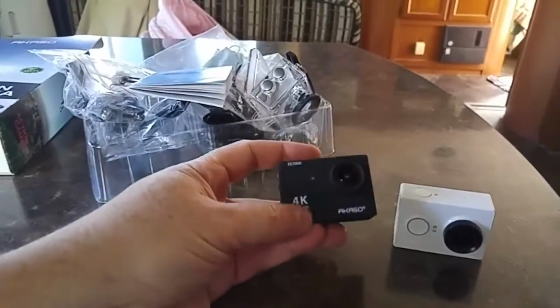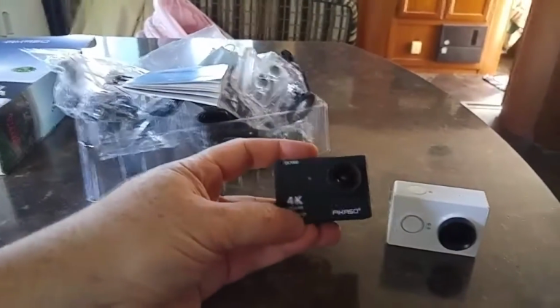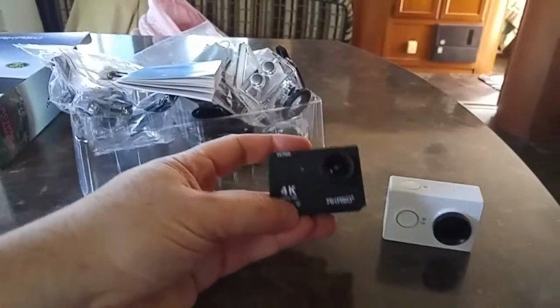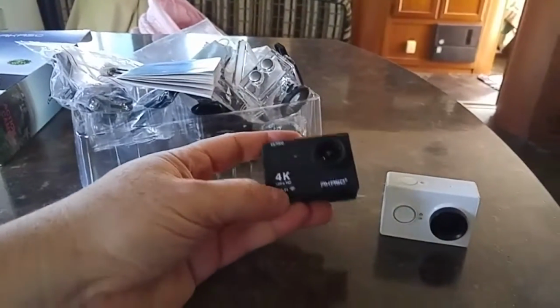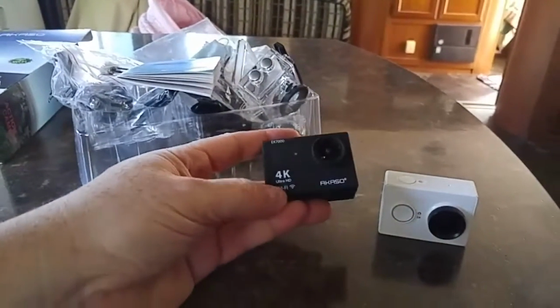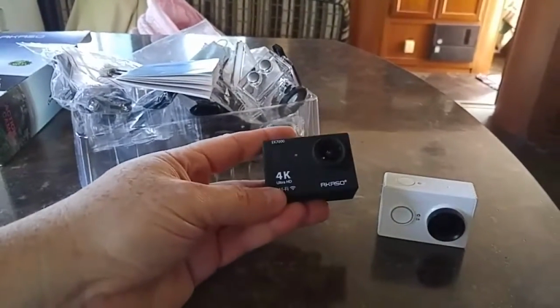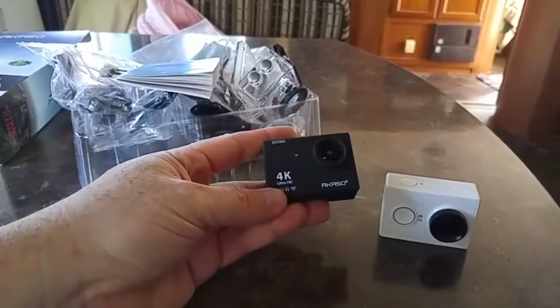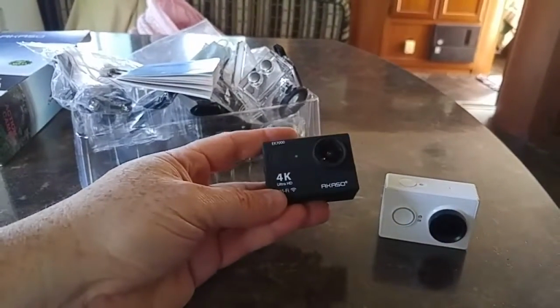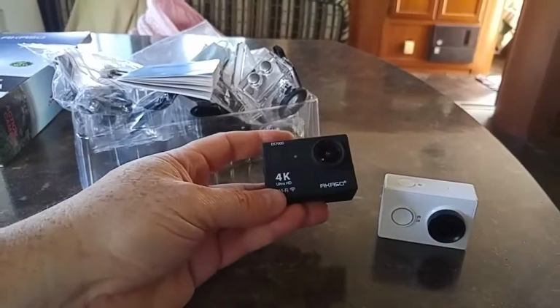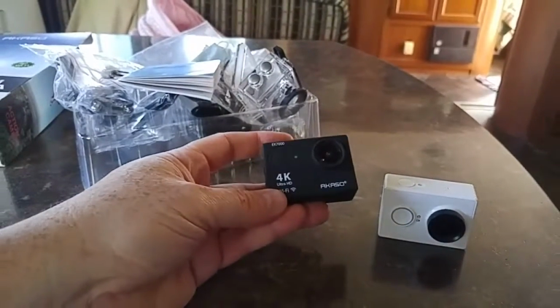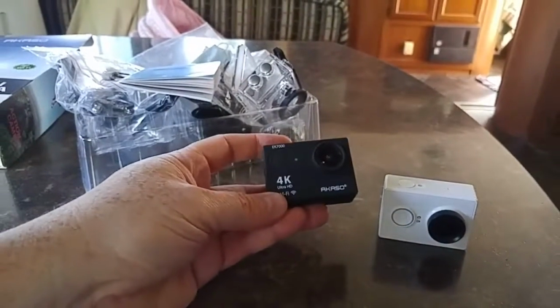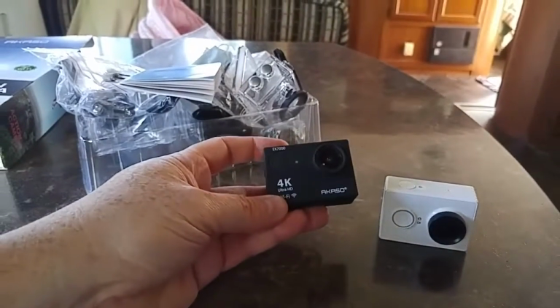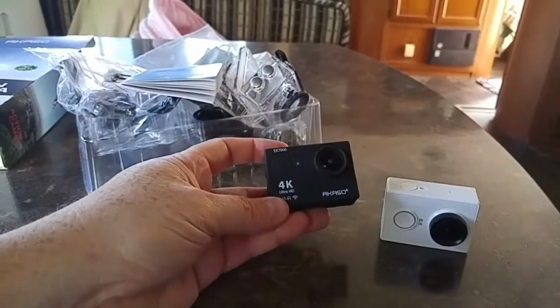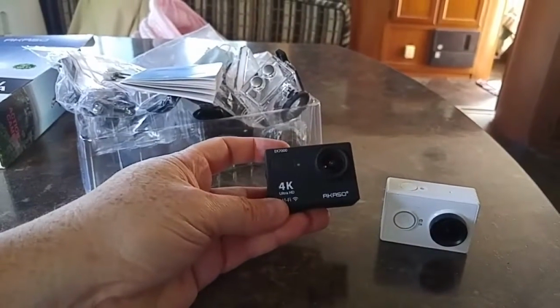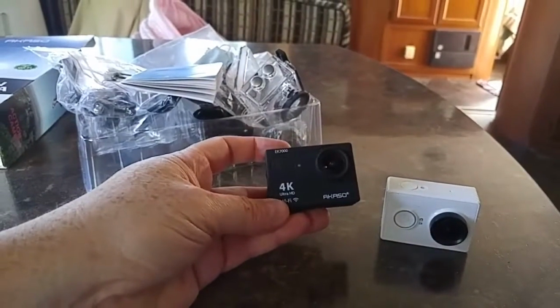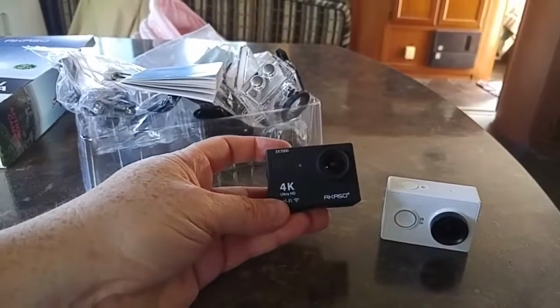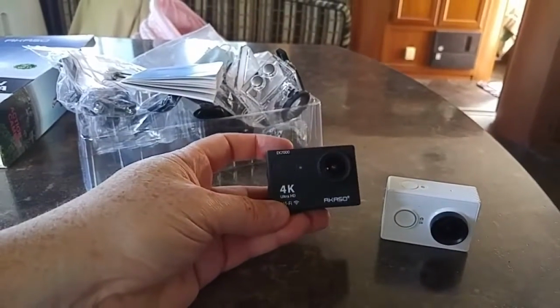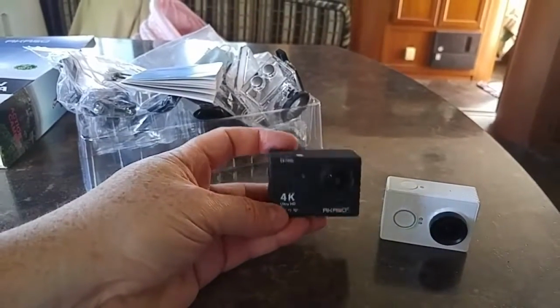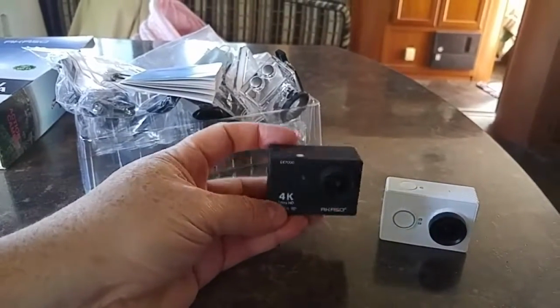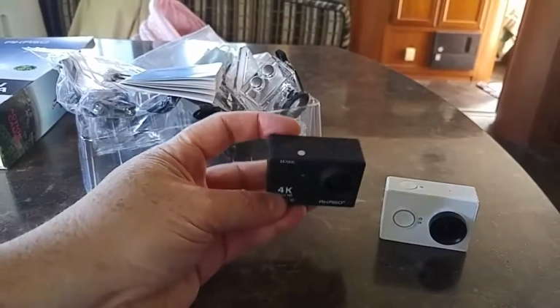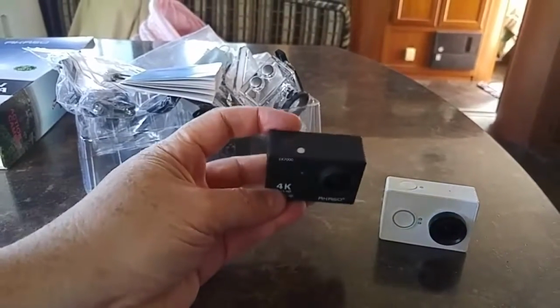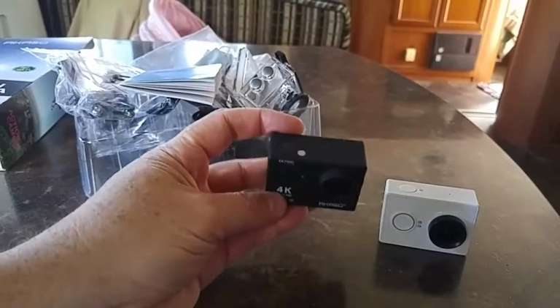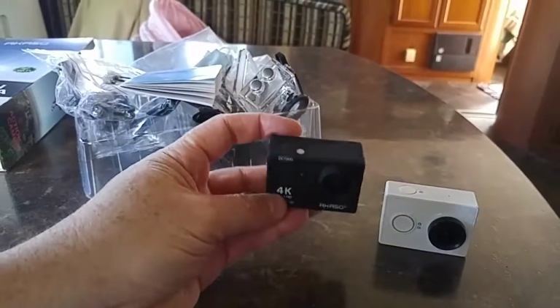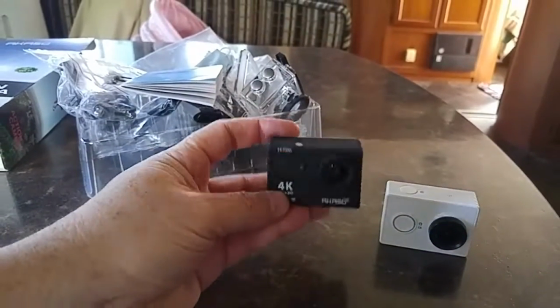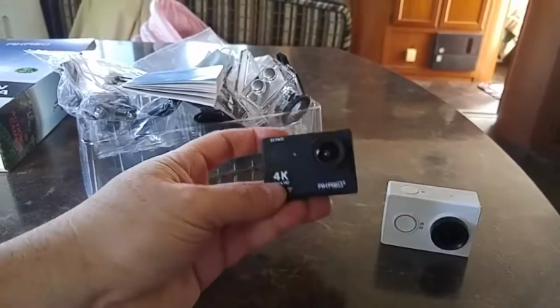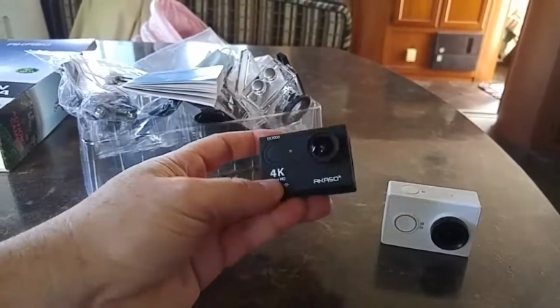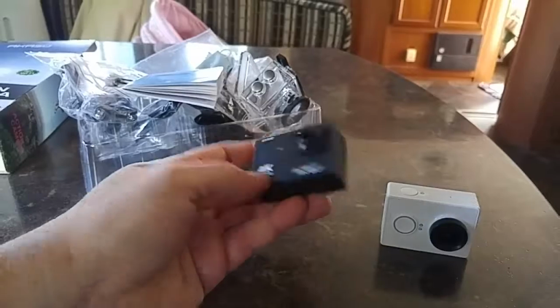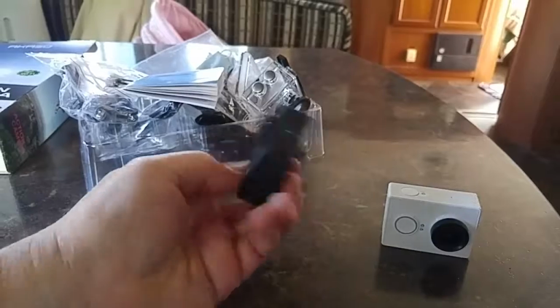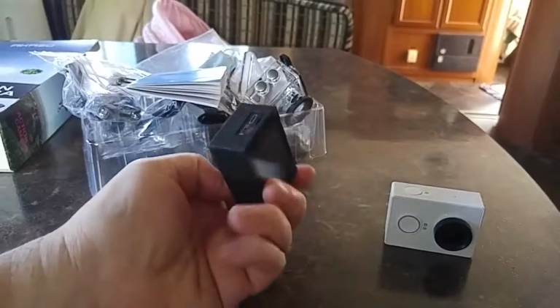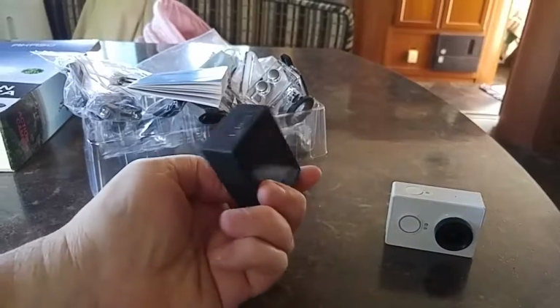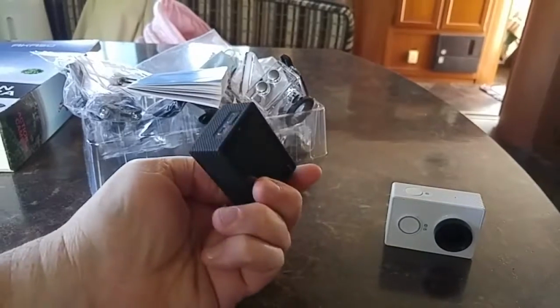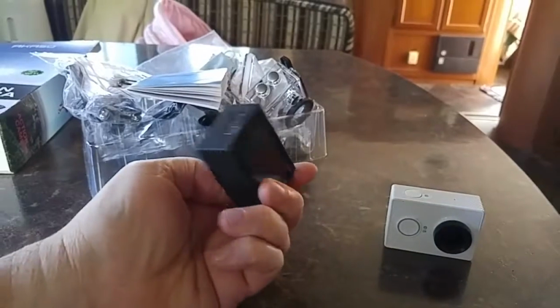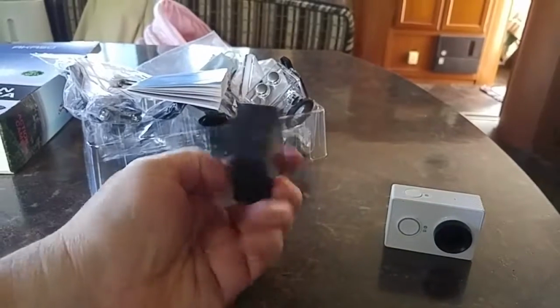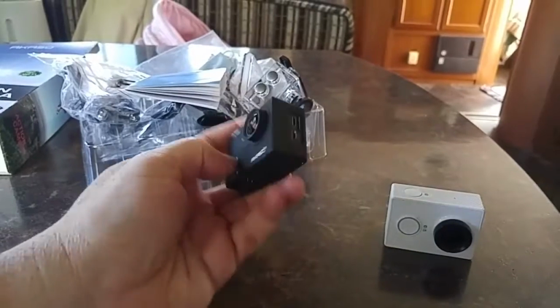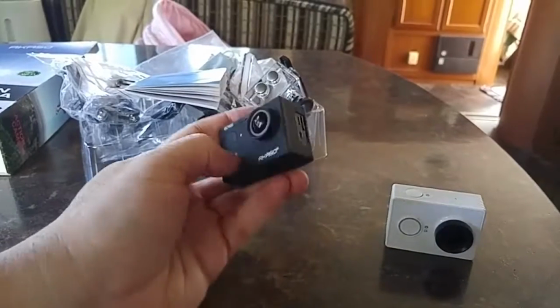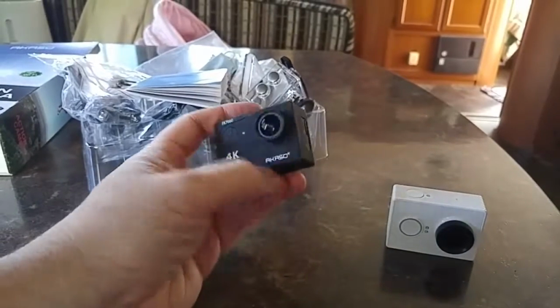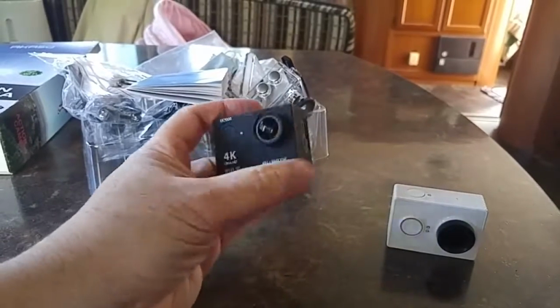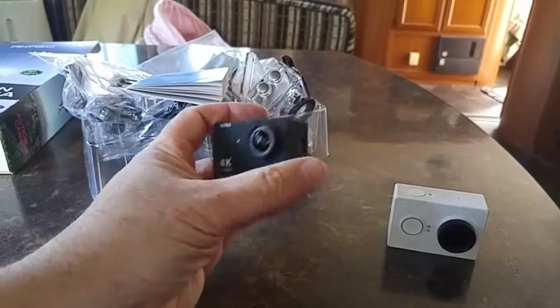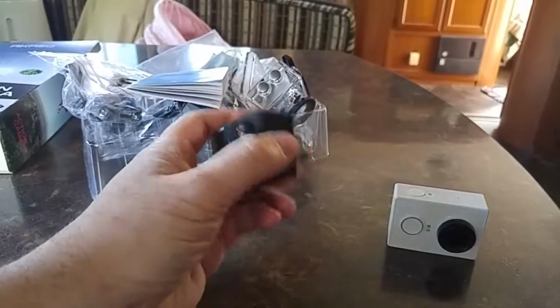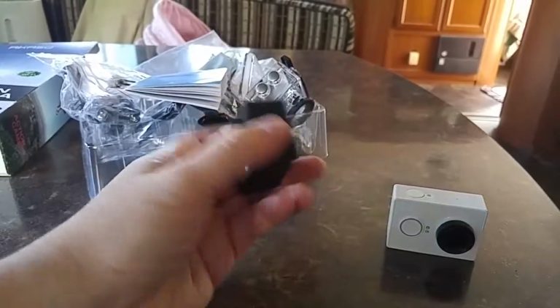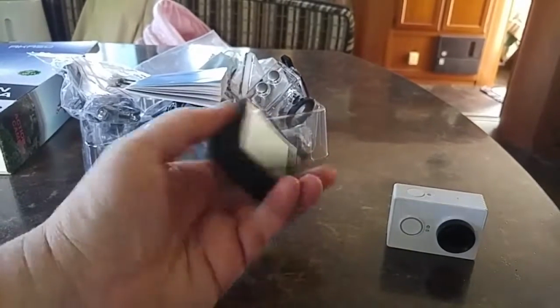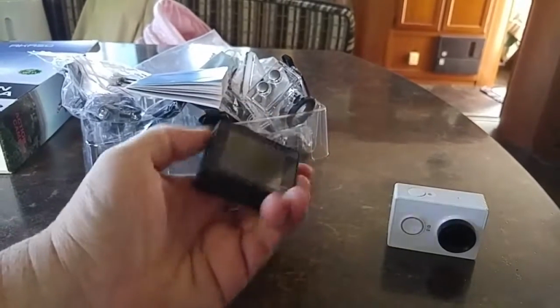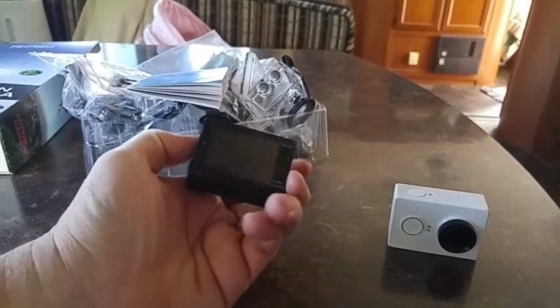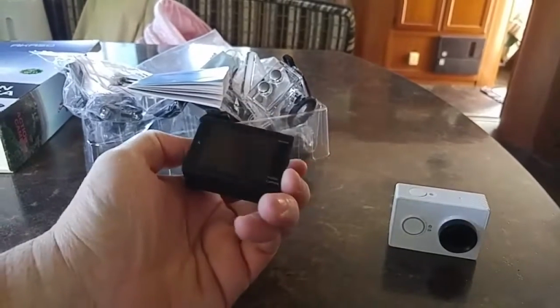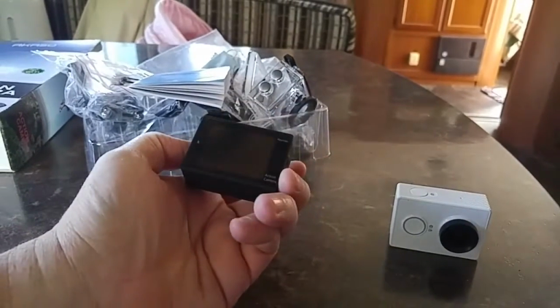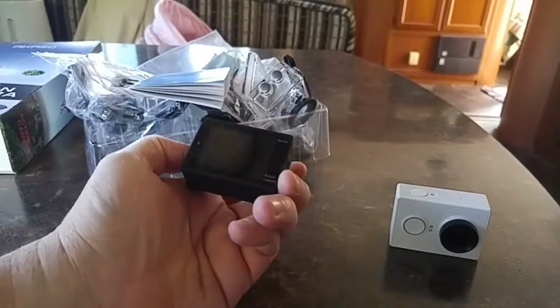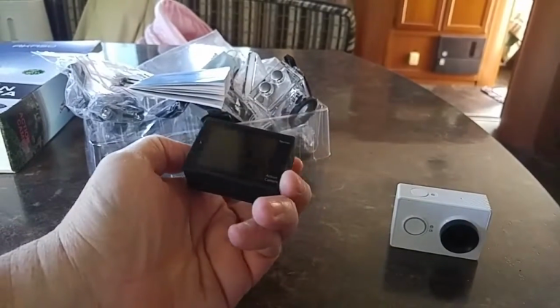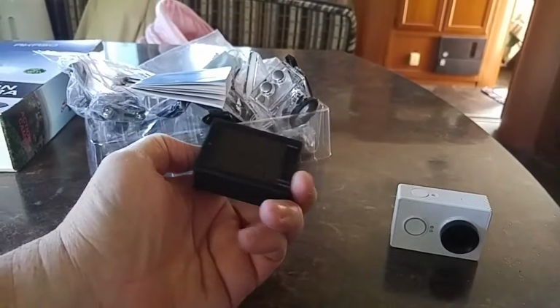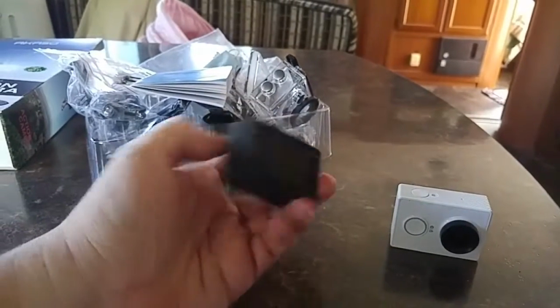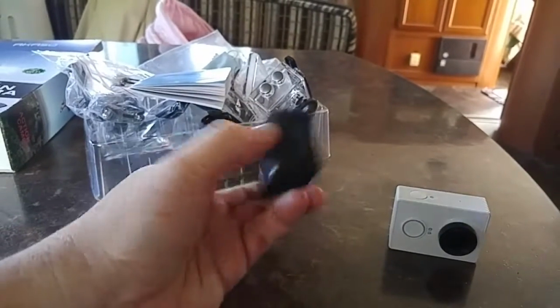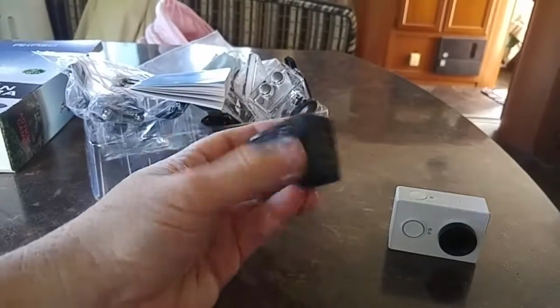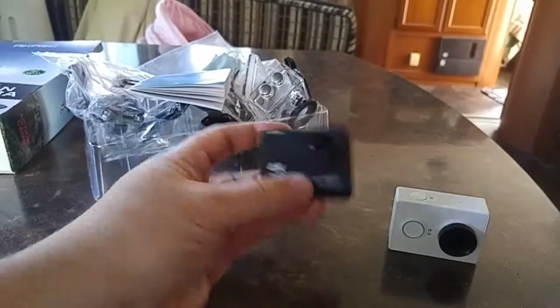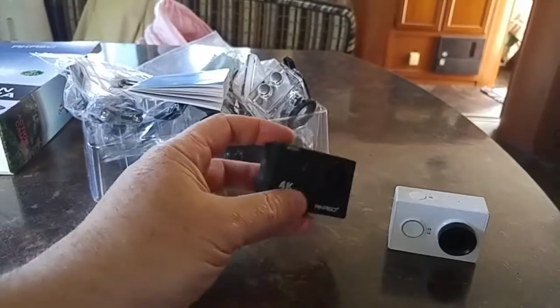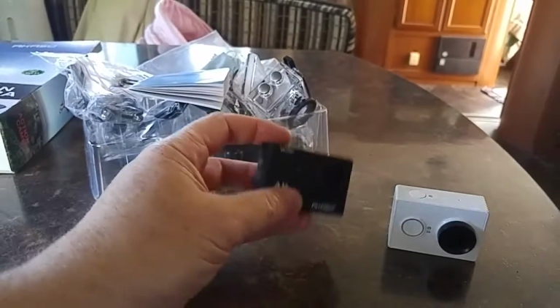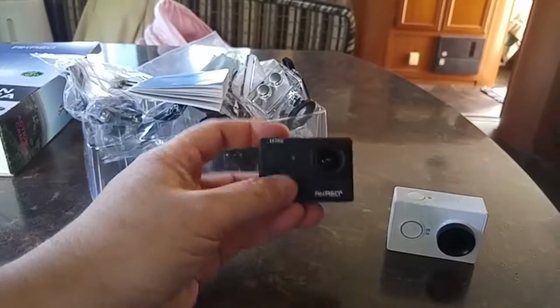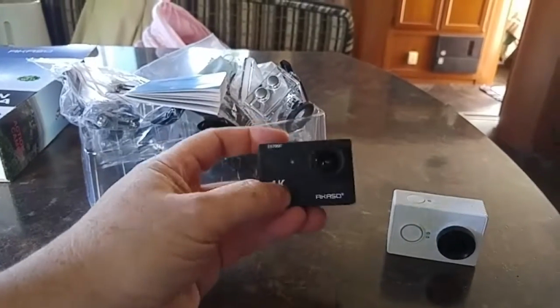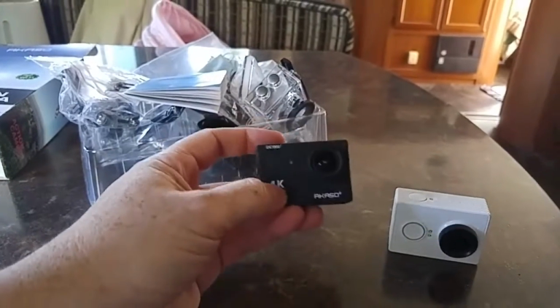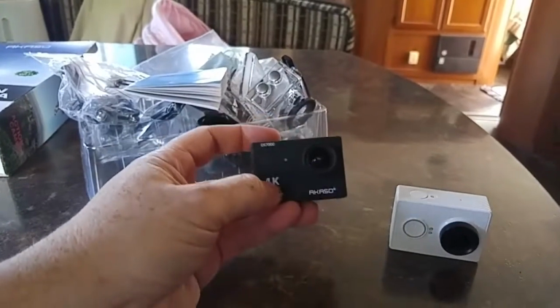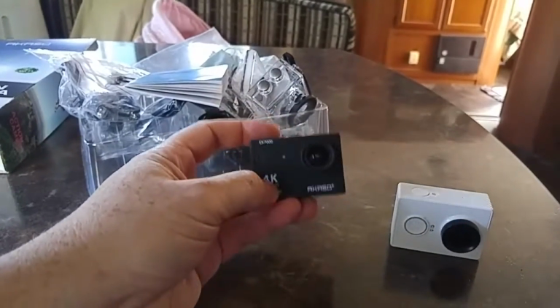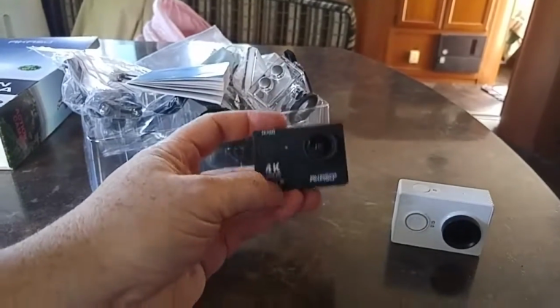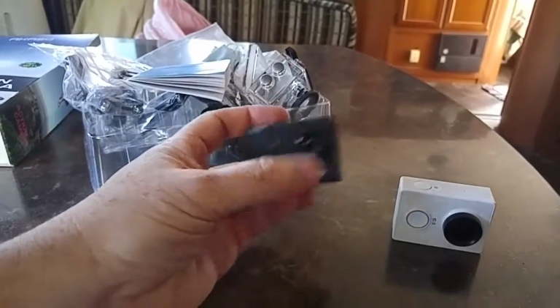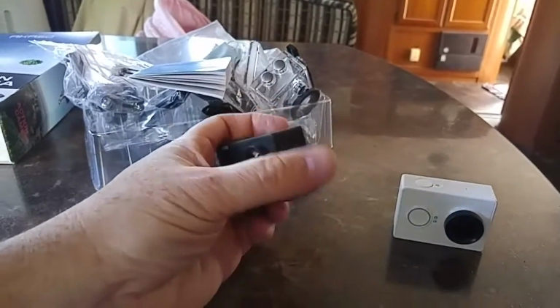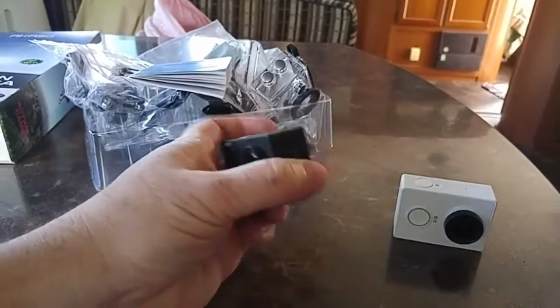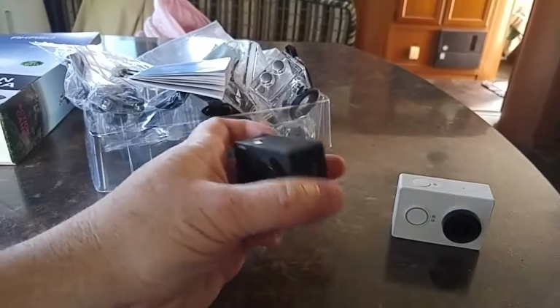They claim it's 4K, but that's all interpolated — it's 2K, then it's upscaled. But man, what a great little camera.